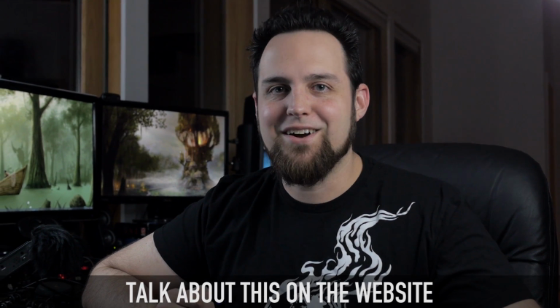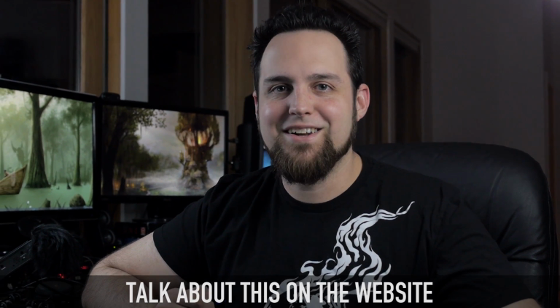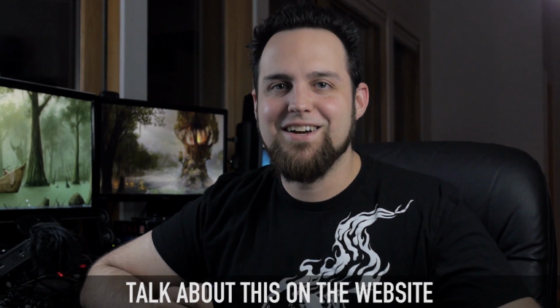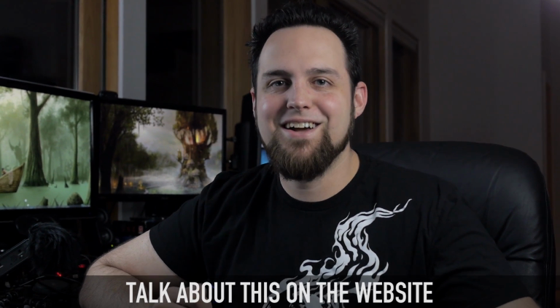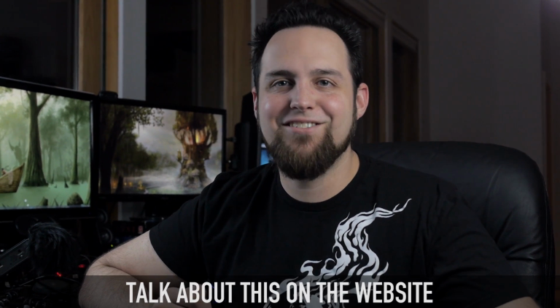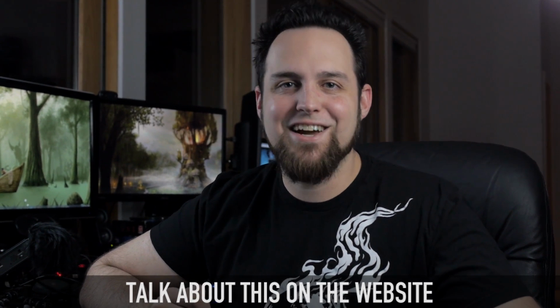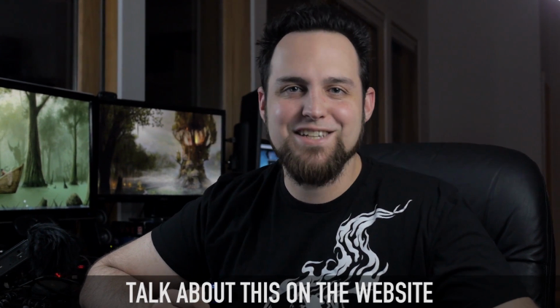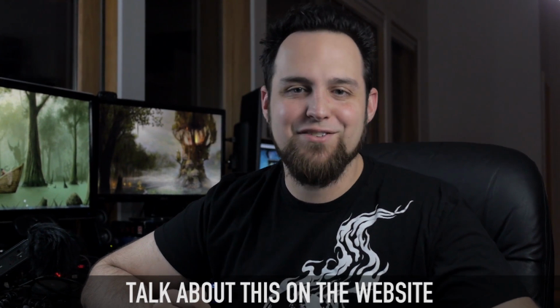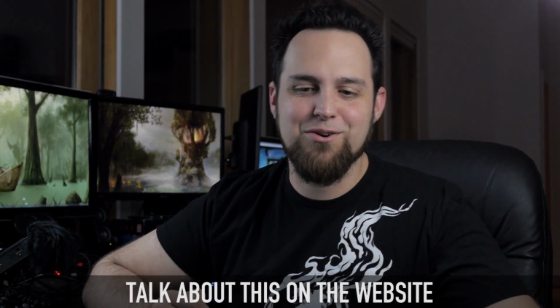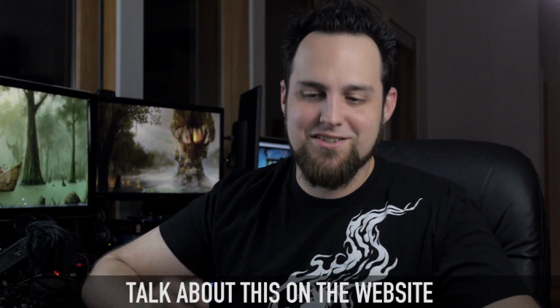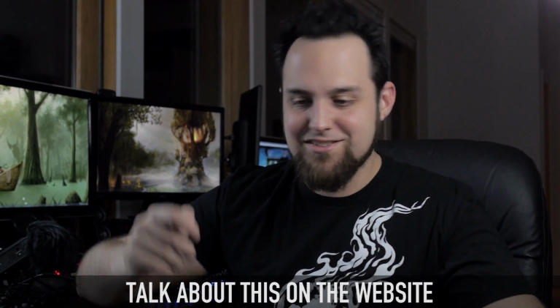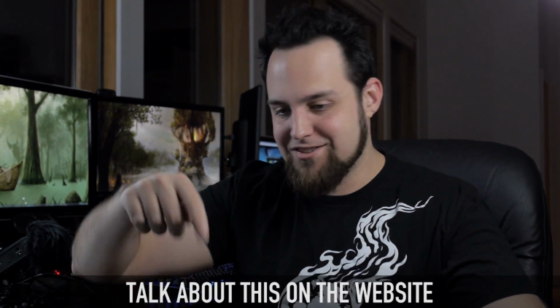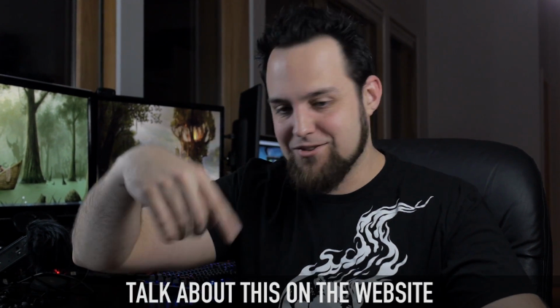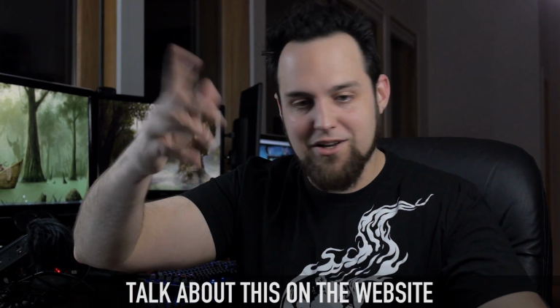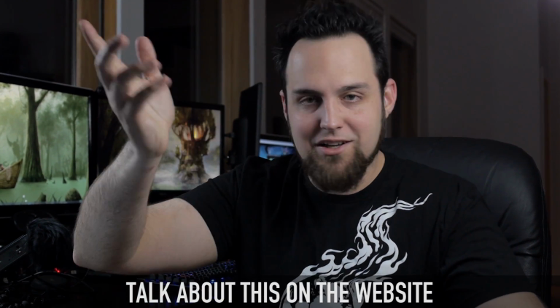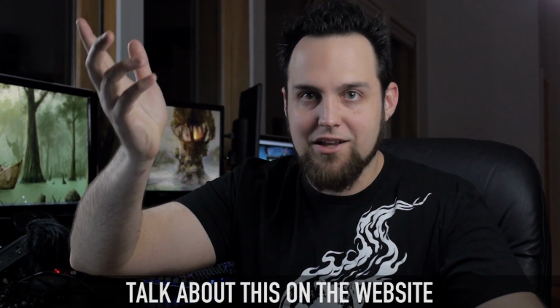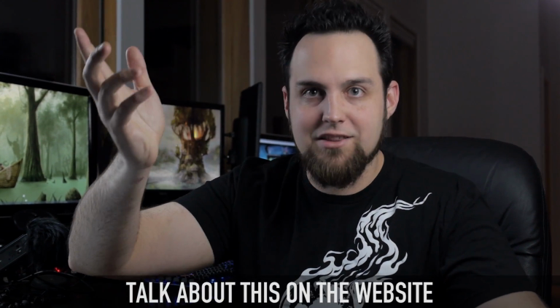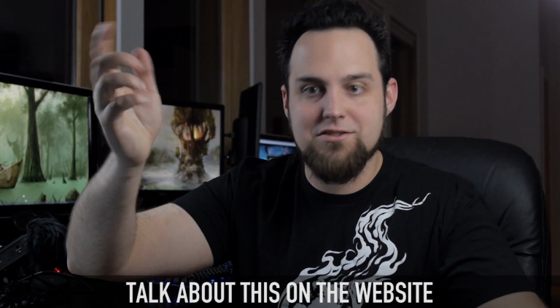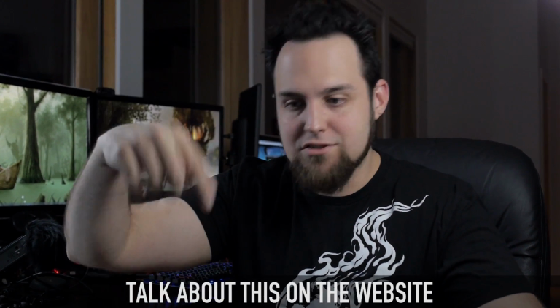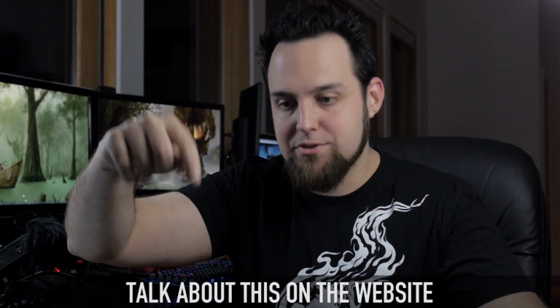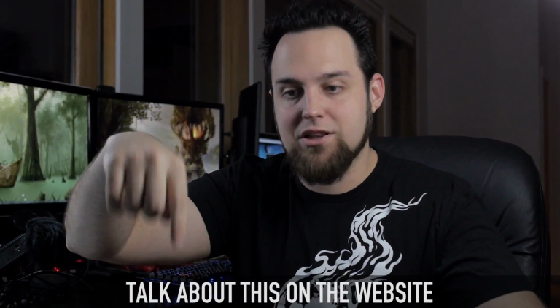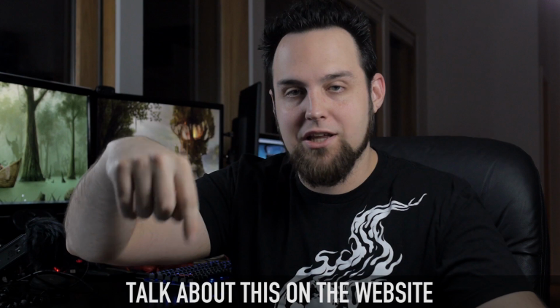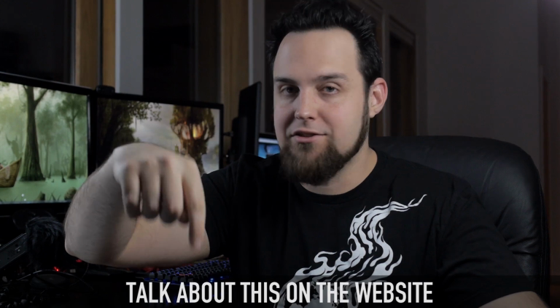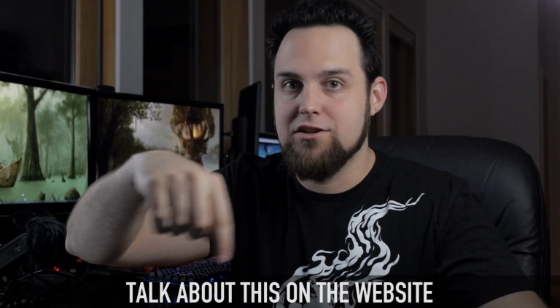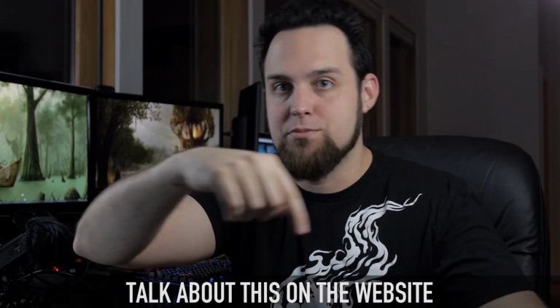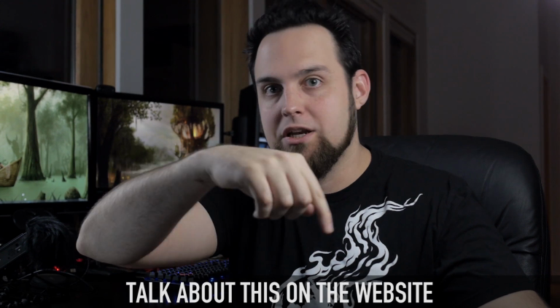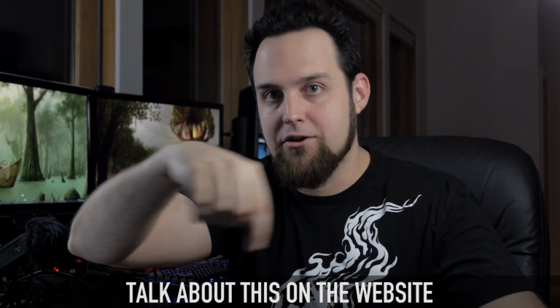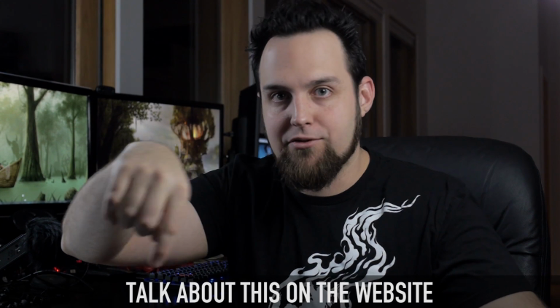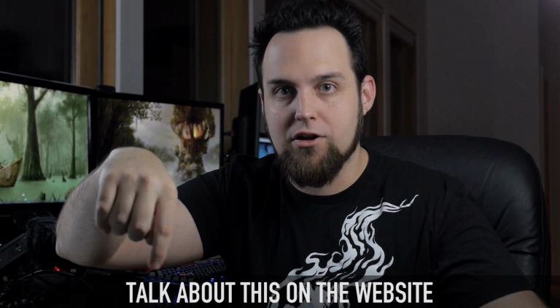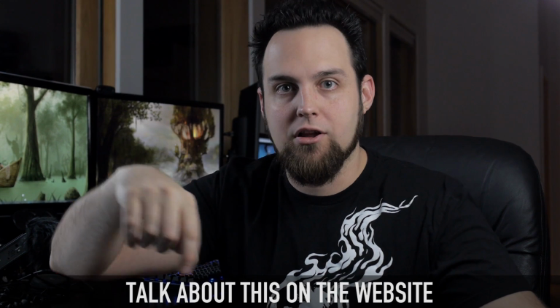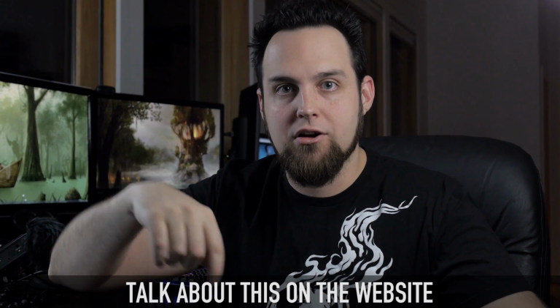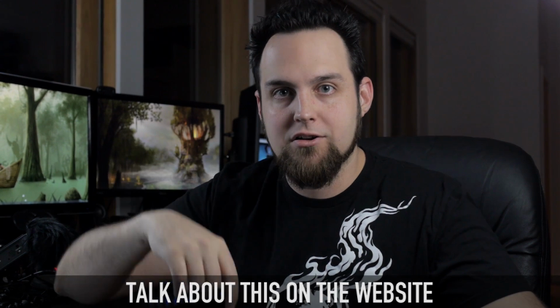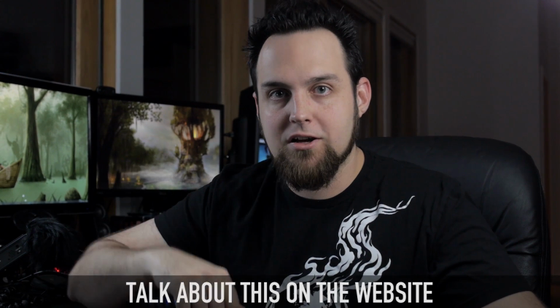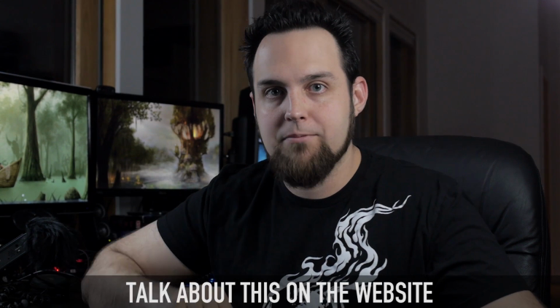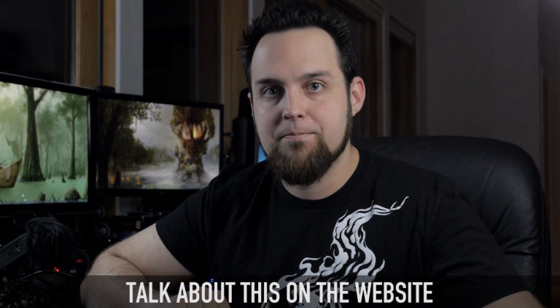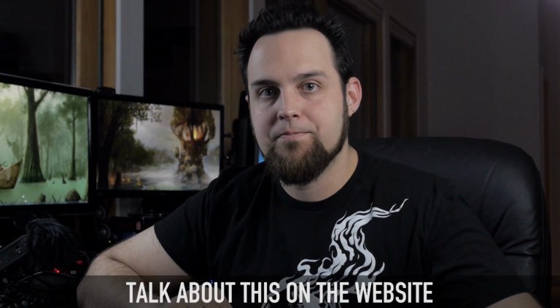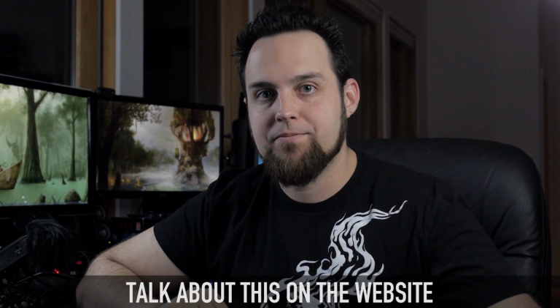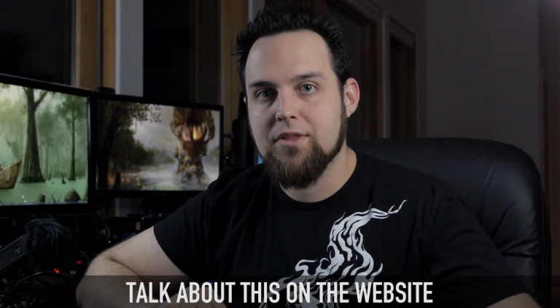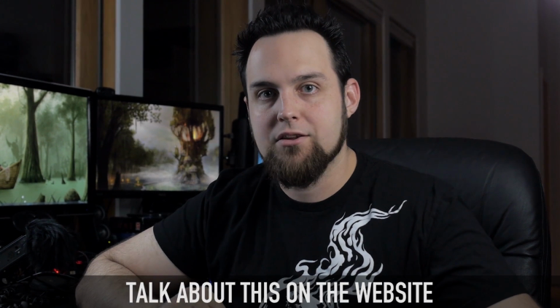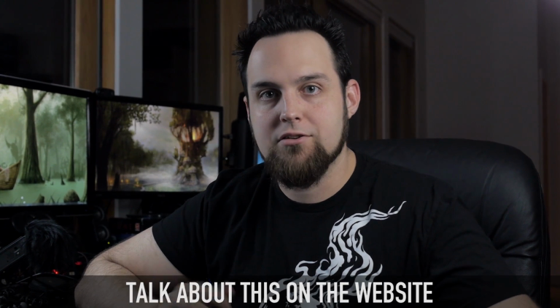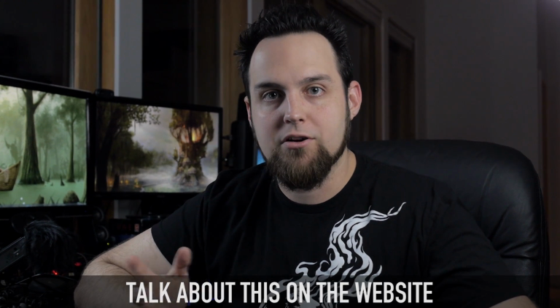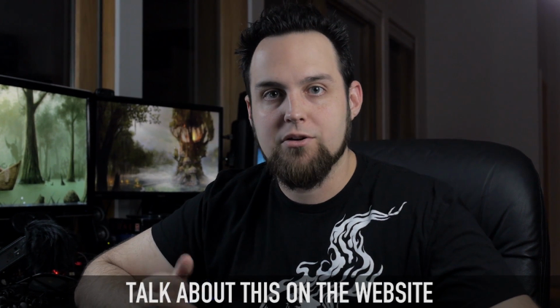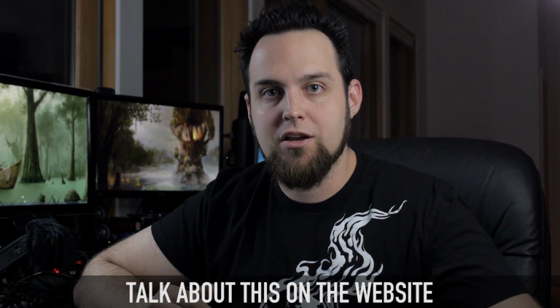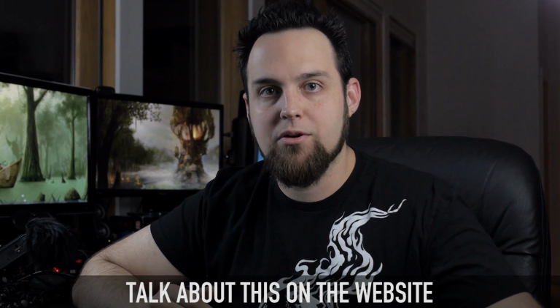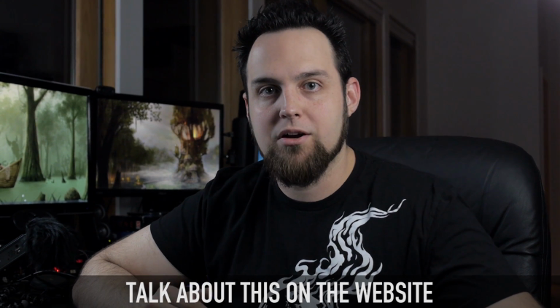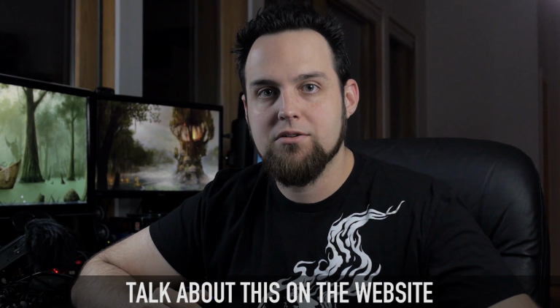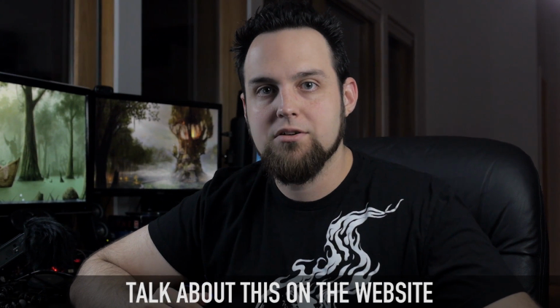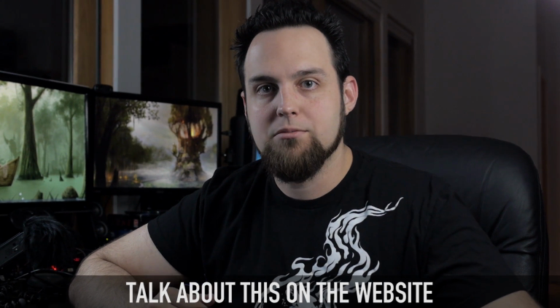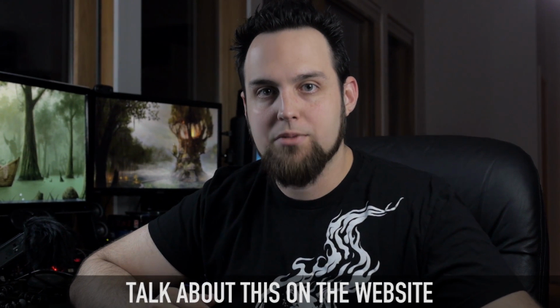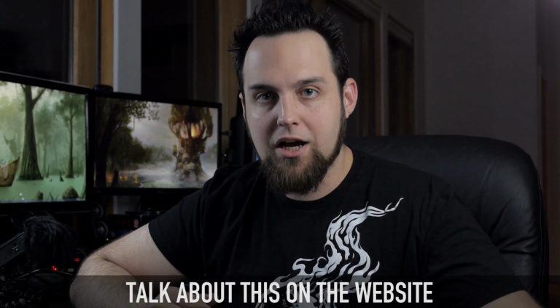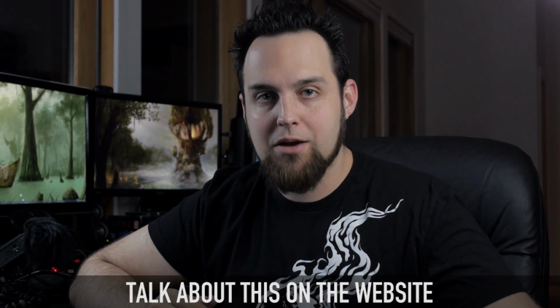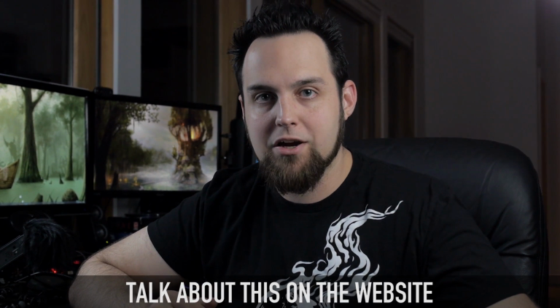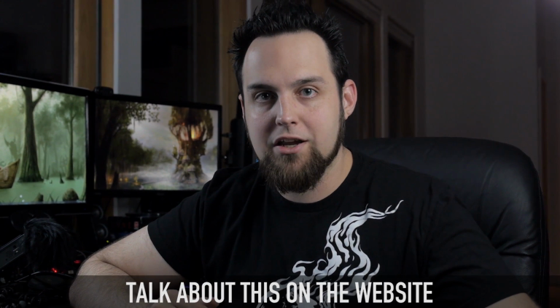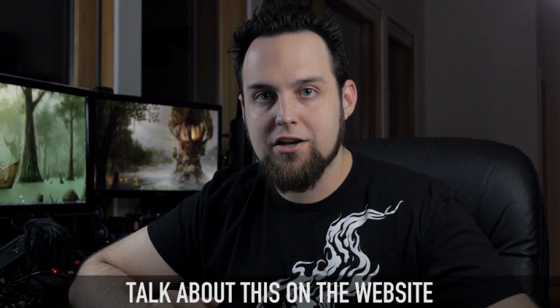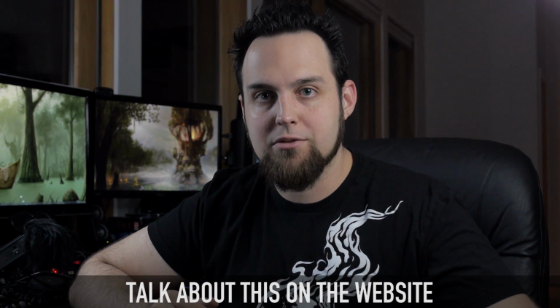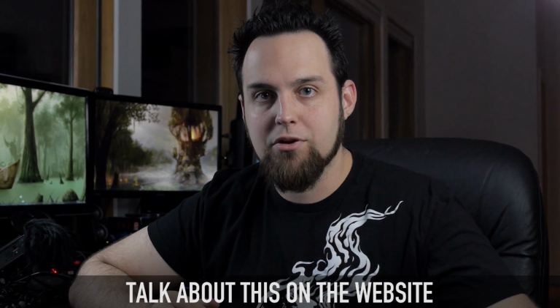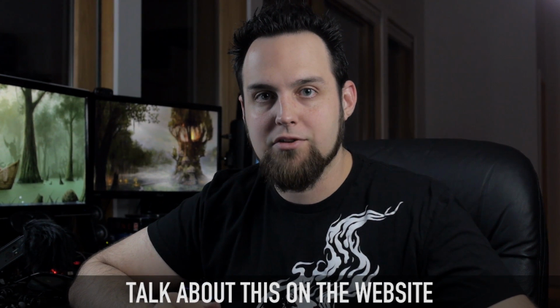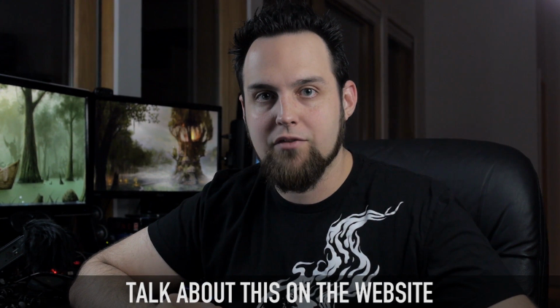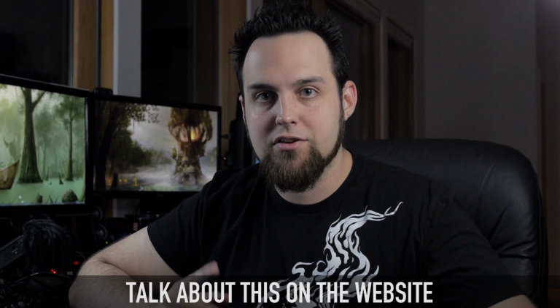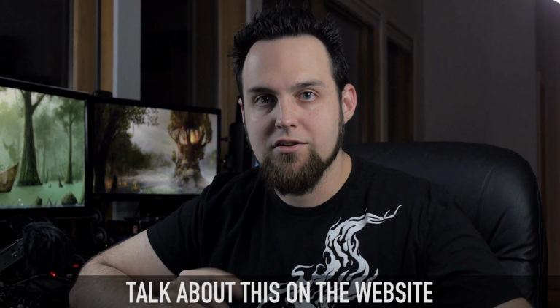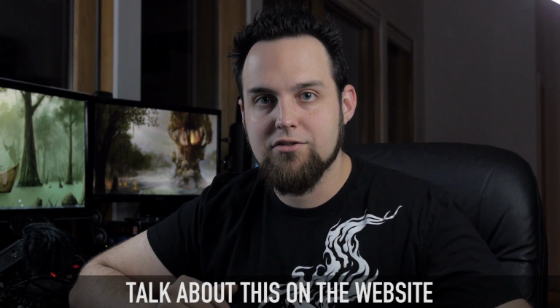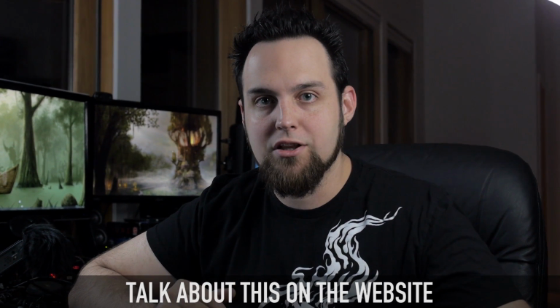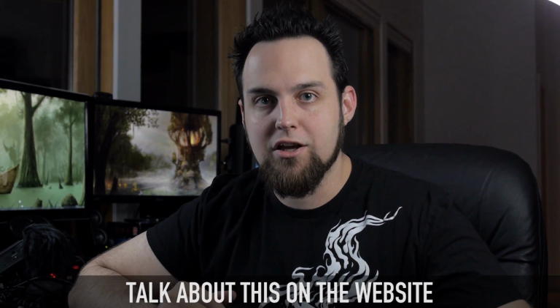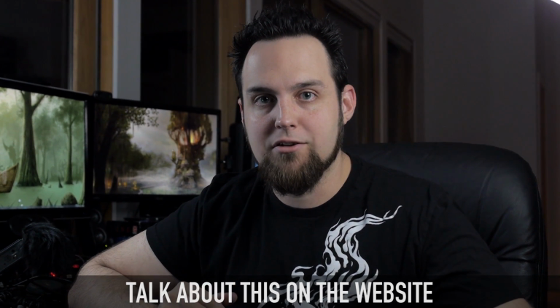Alright, if you guys have any questions, go ahead and click that link — it's not going anywhere, but I am. I've got to get to the post office. I'll see you later.